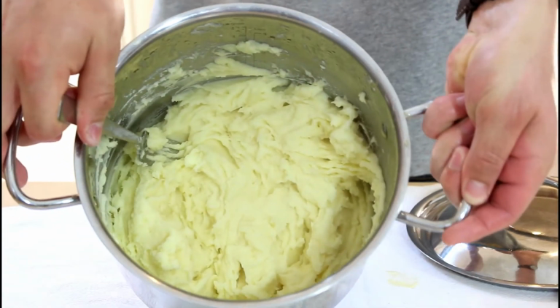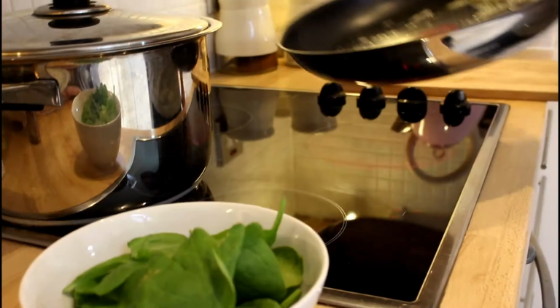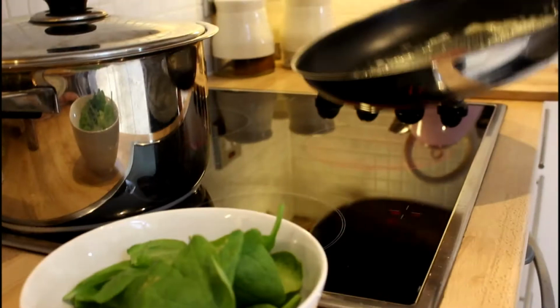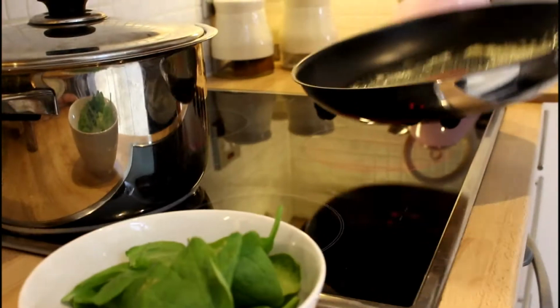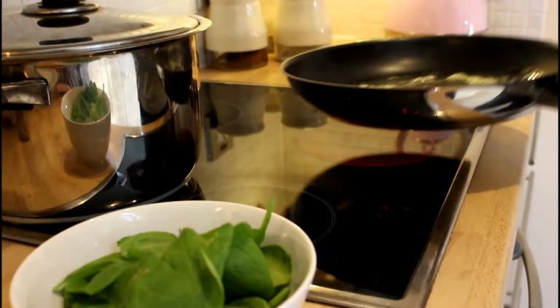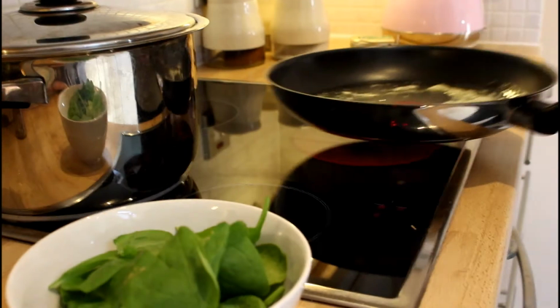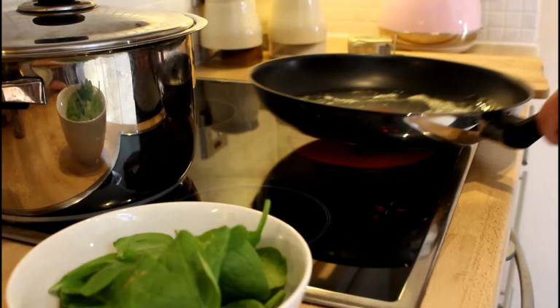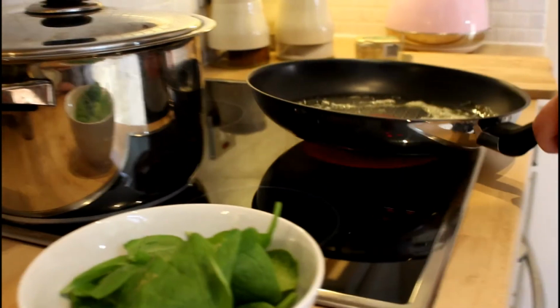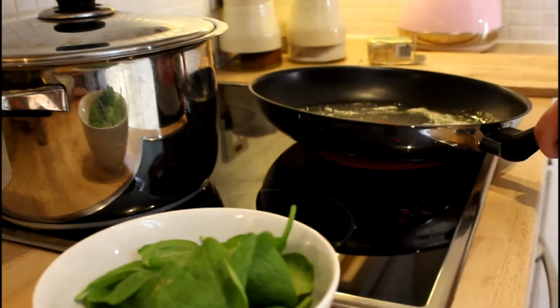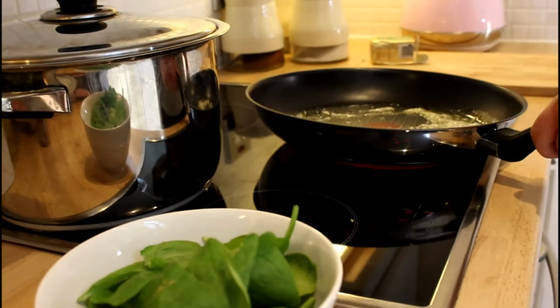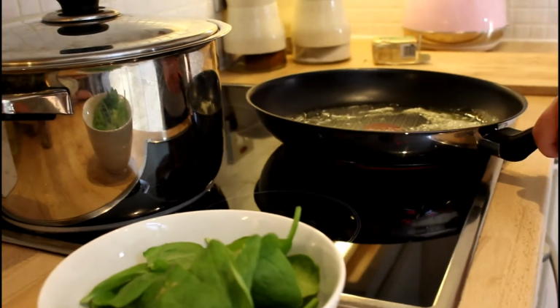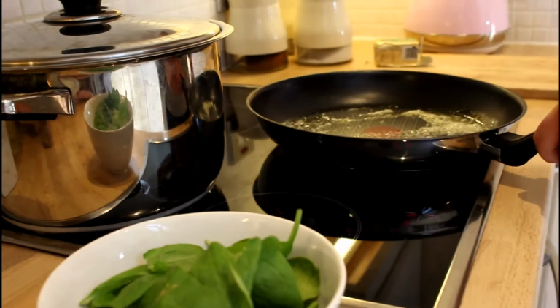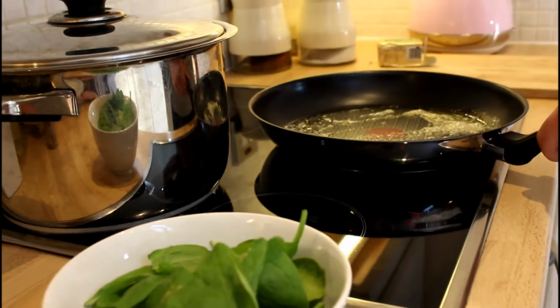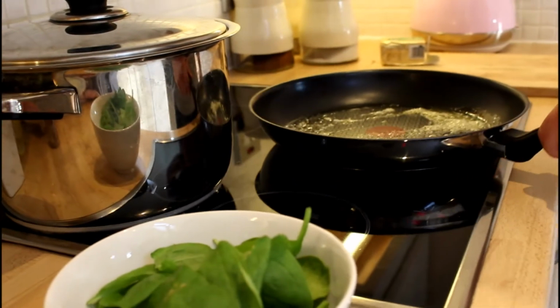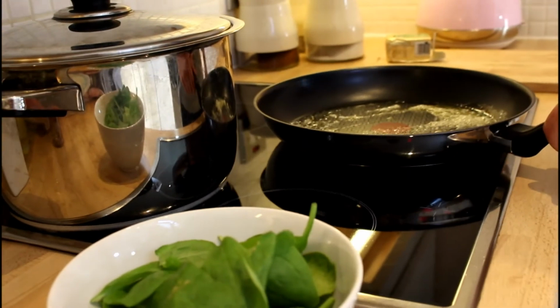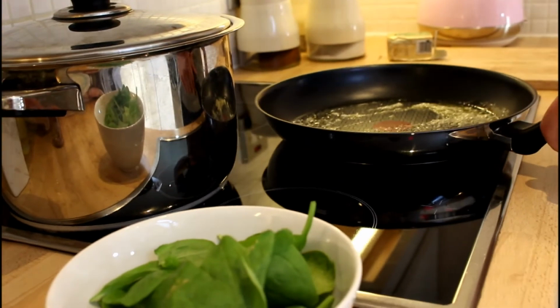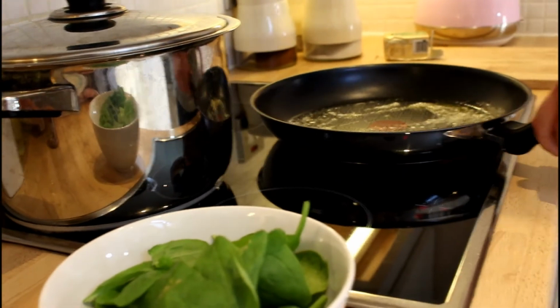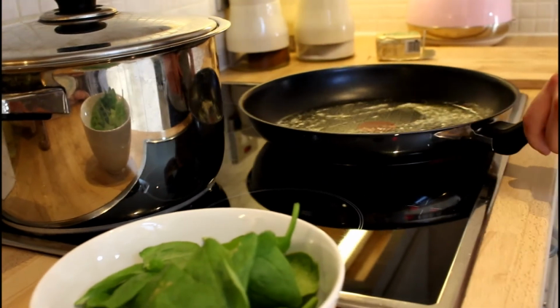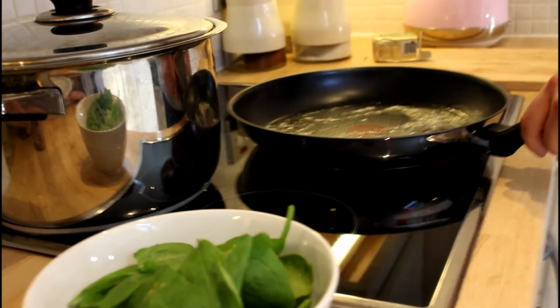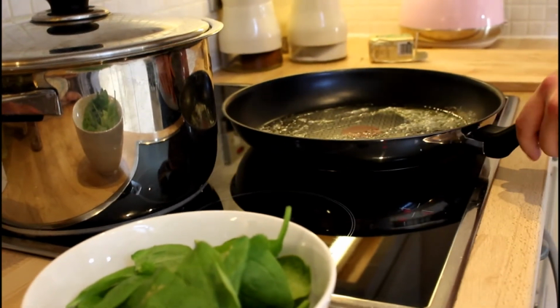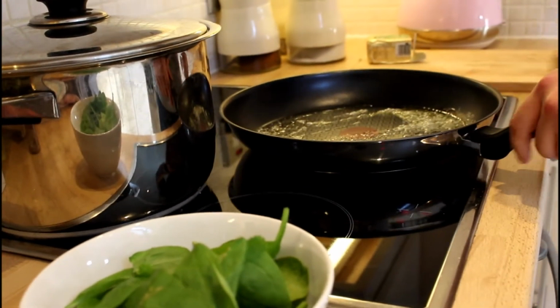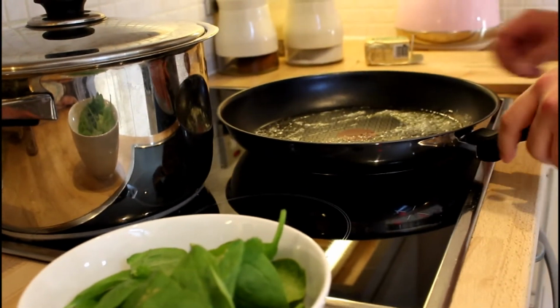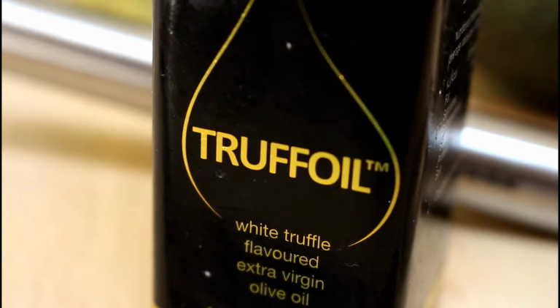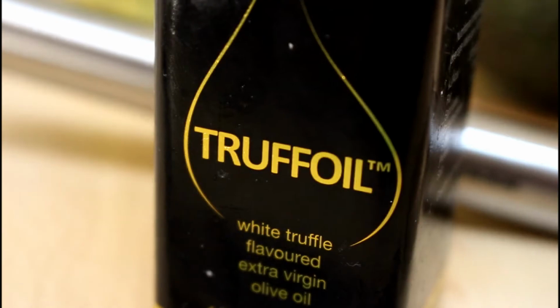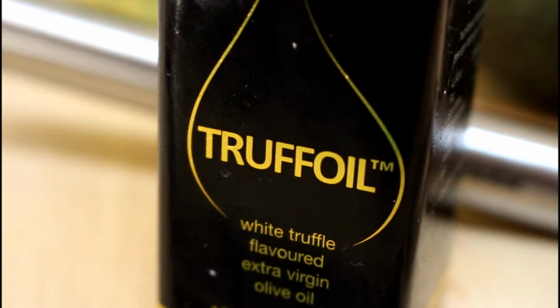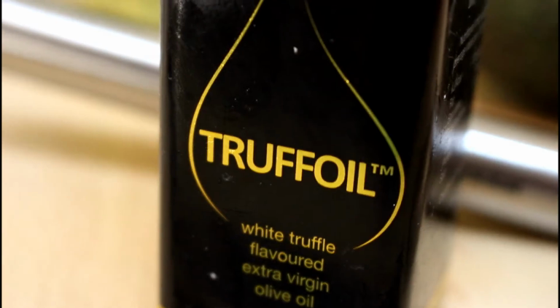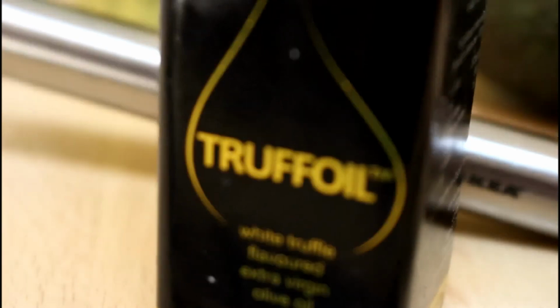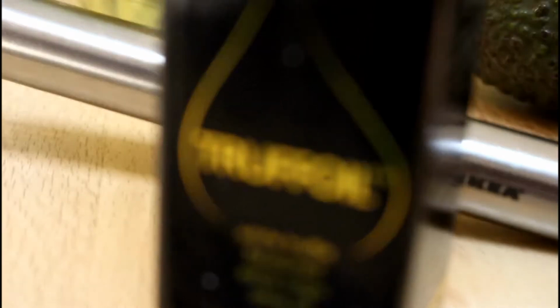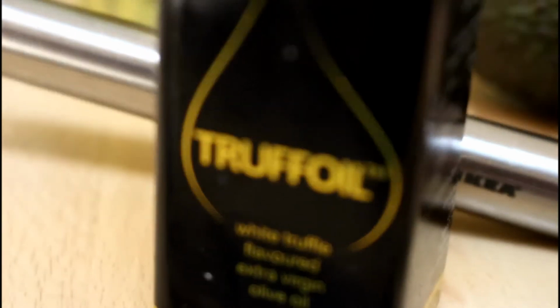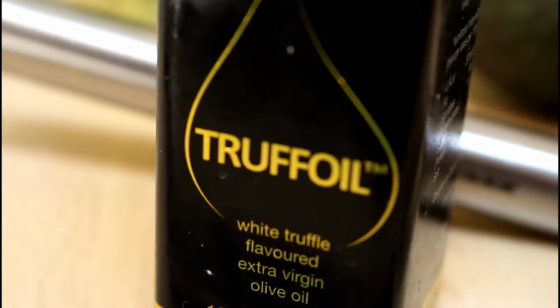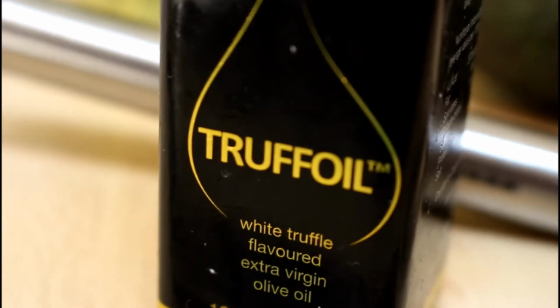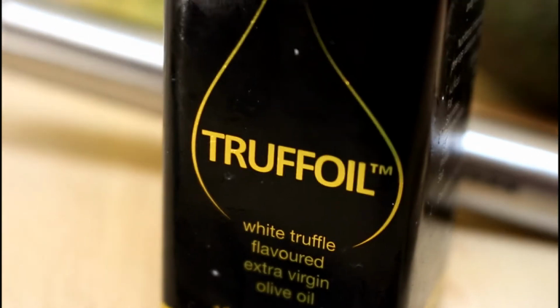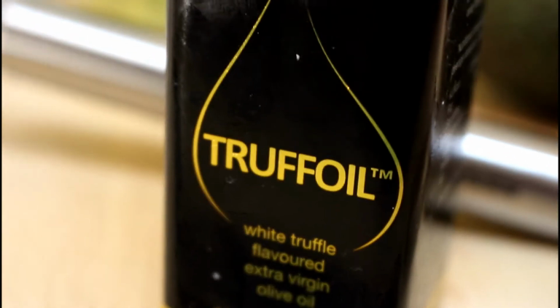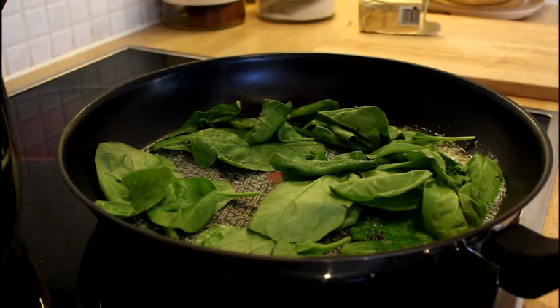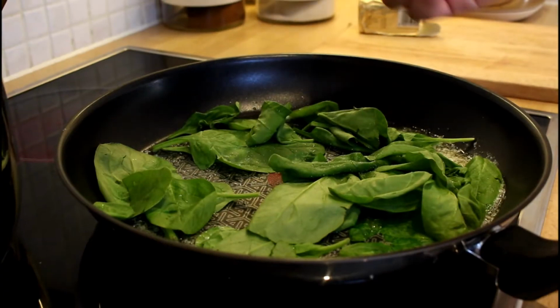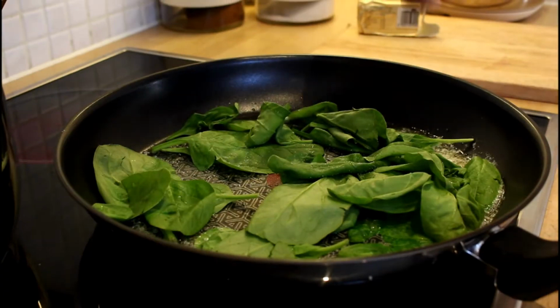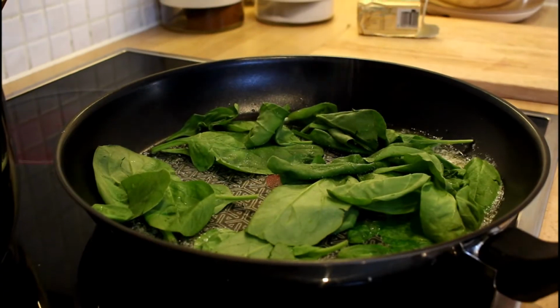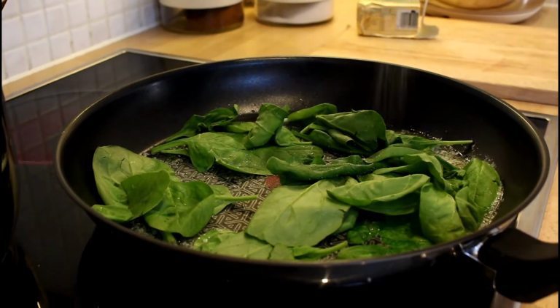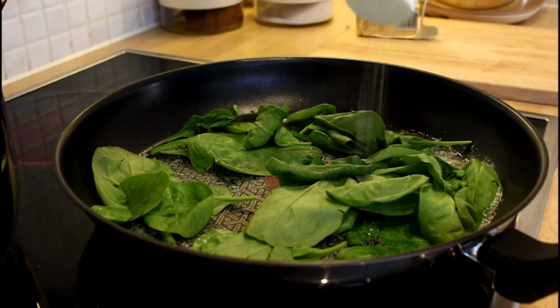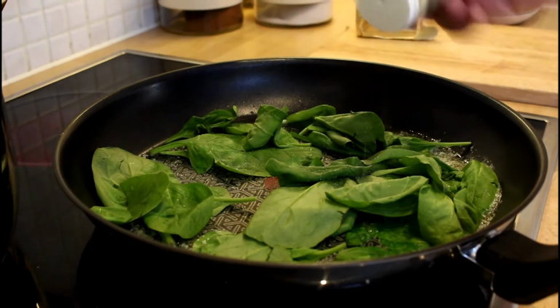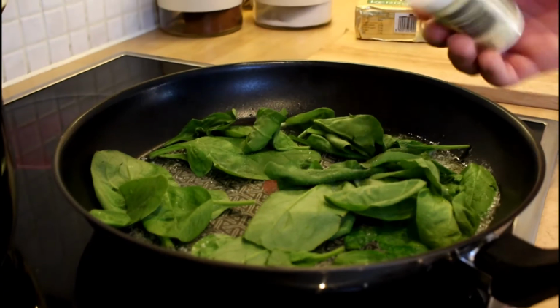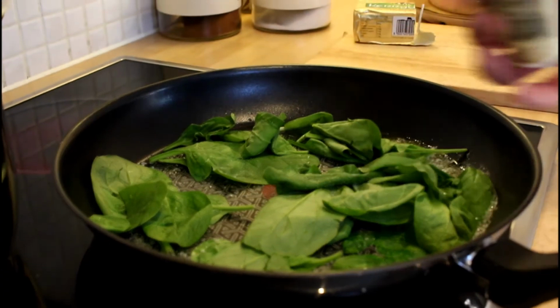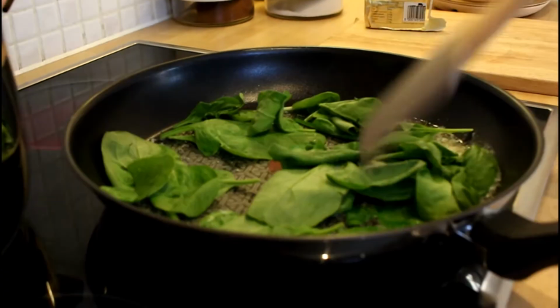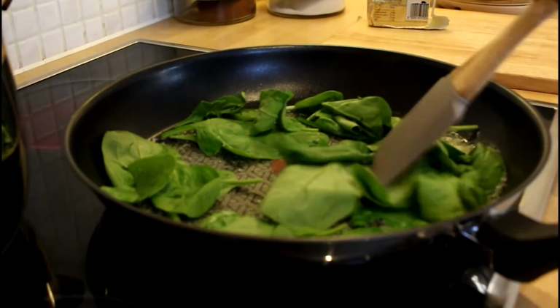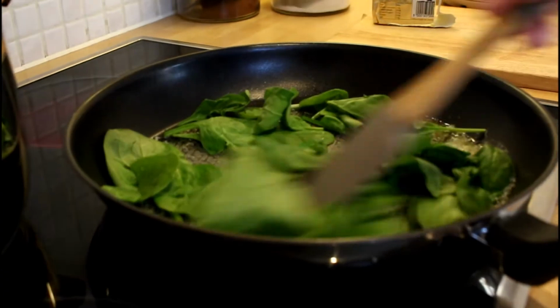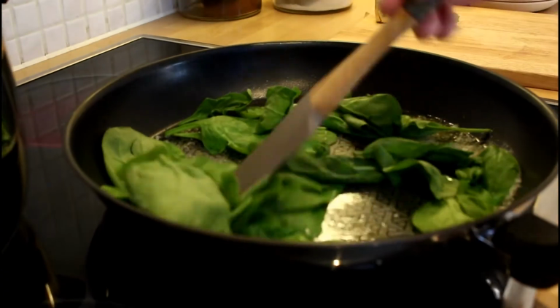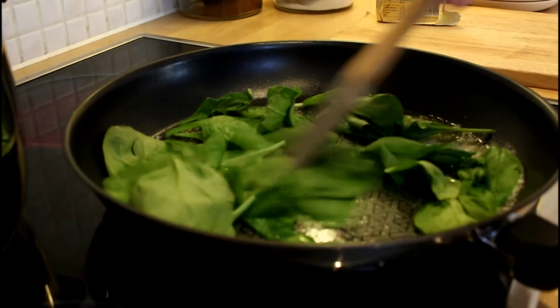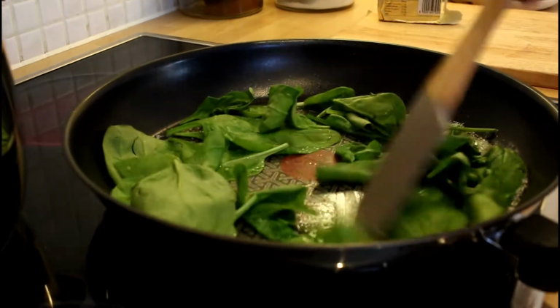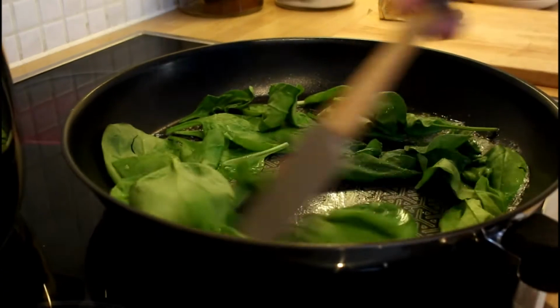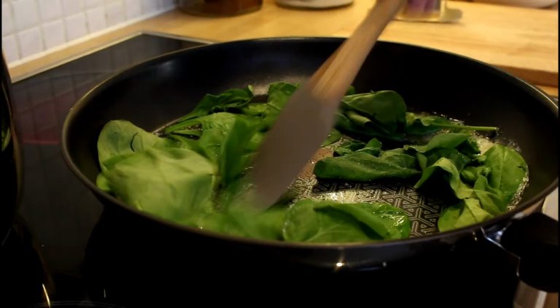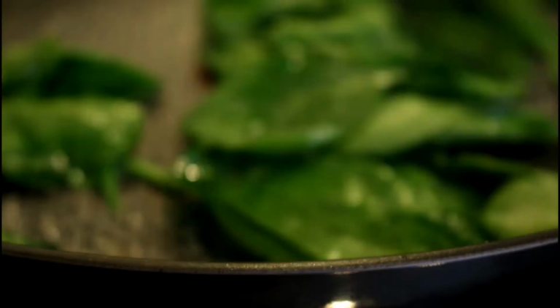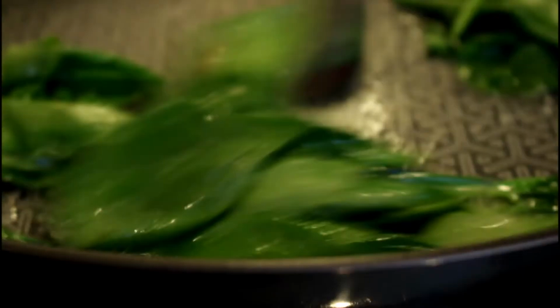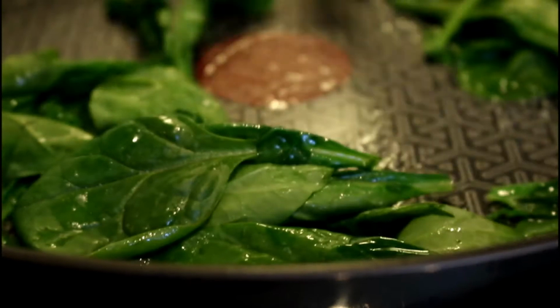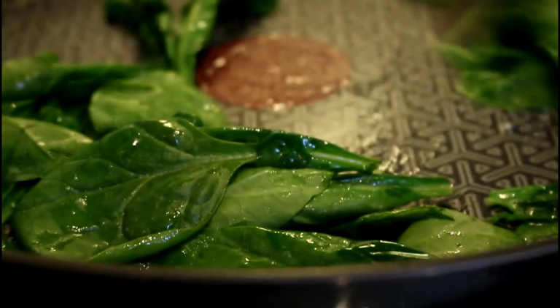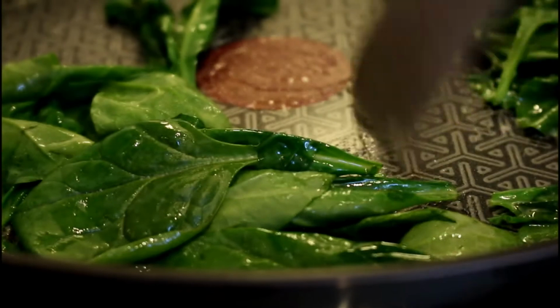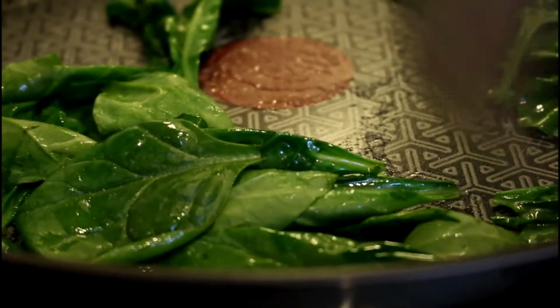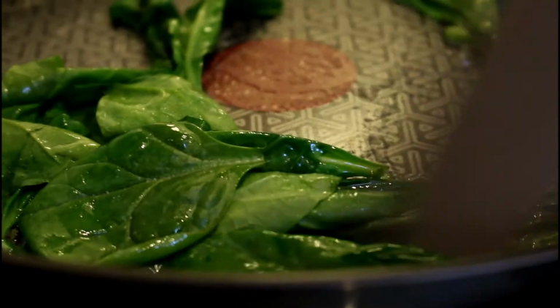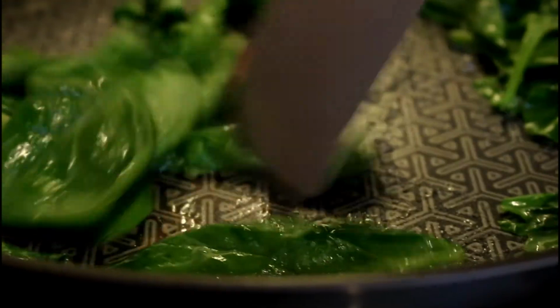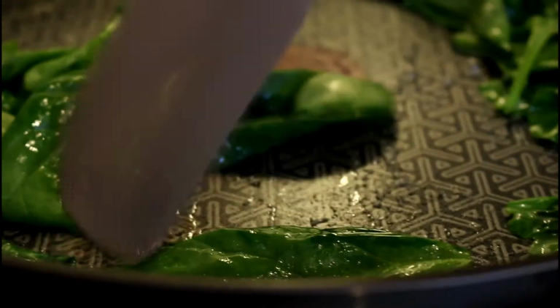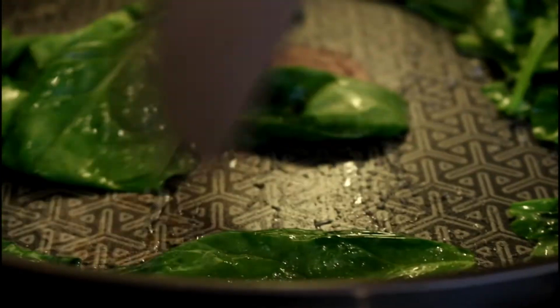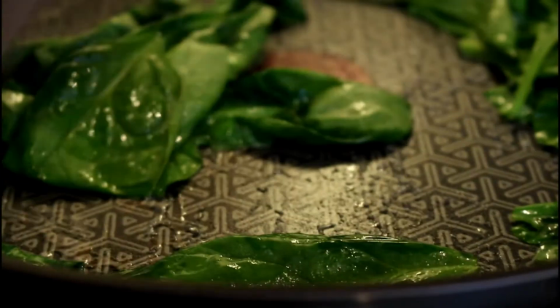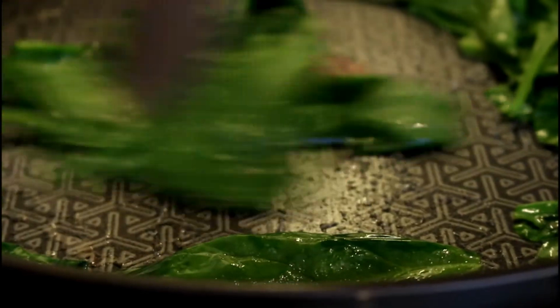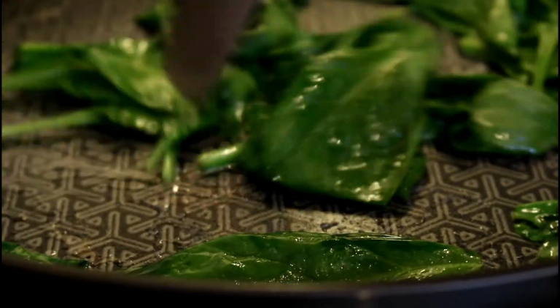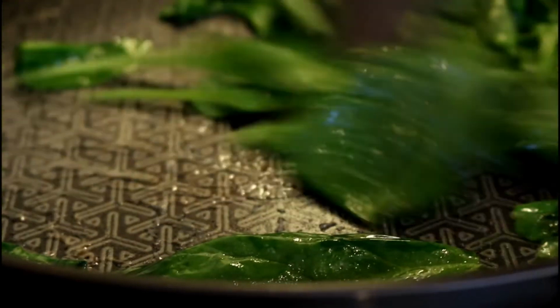Place some spinach in butter and add some truffle oil. After 20 seconds, it's ready to go on your dish.